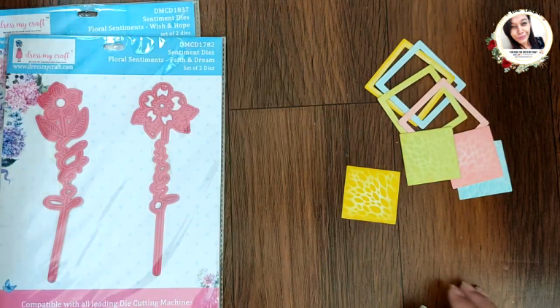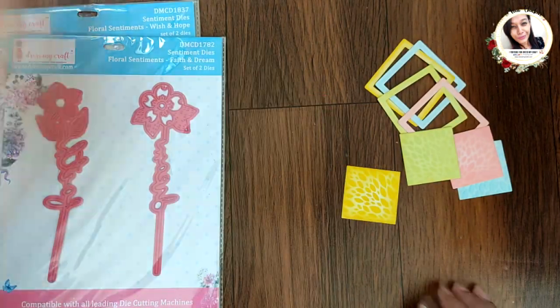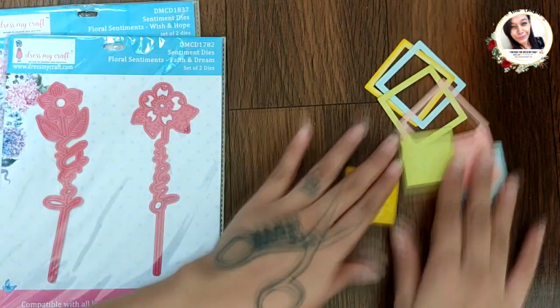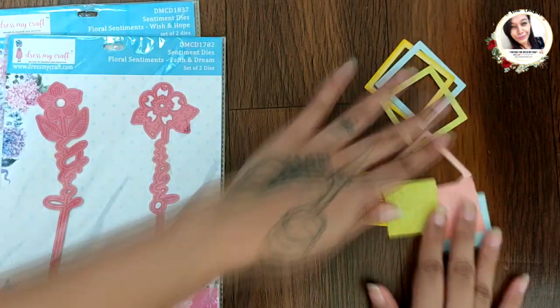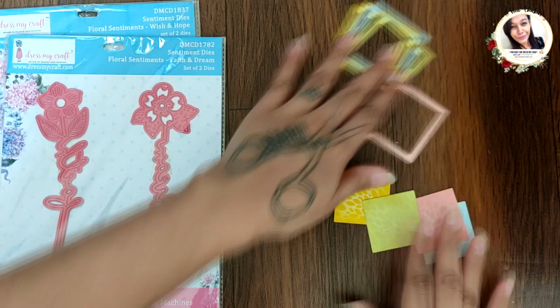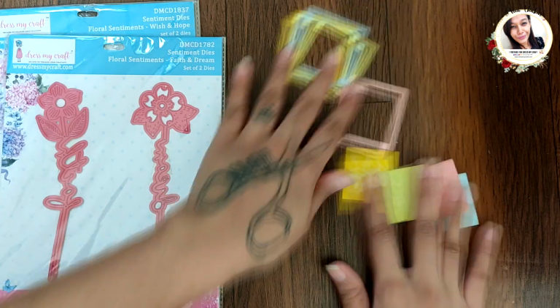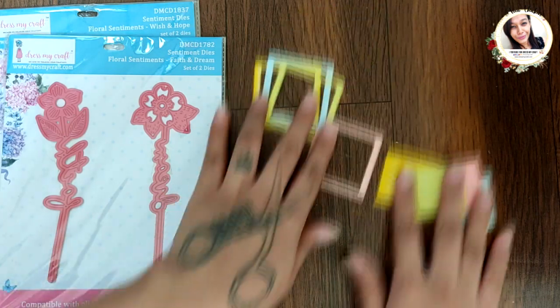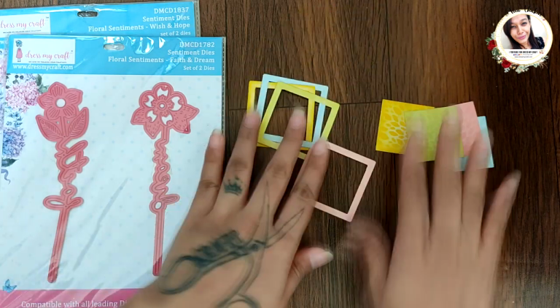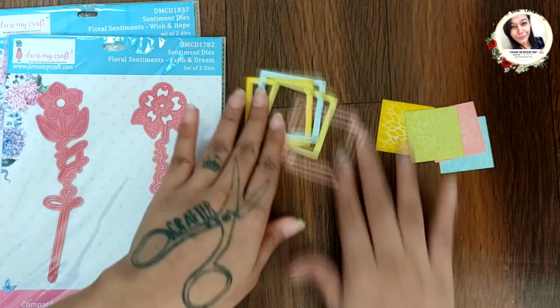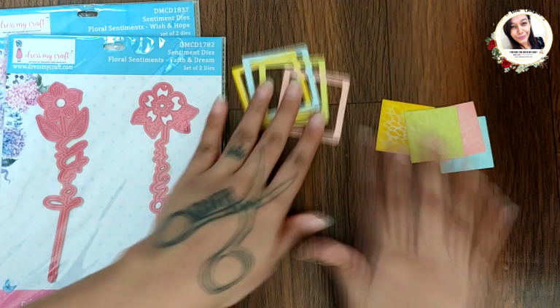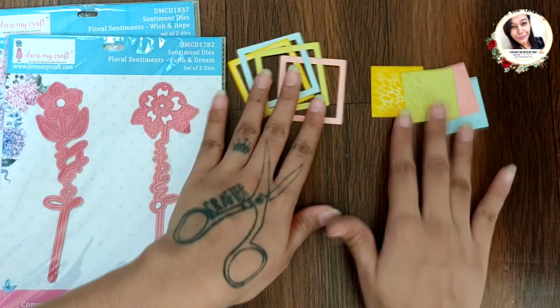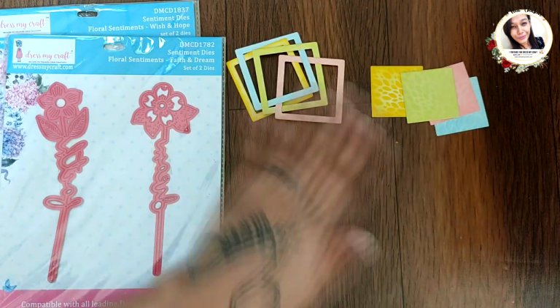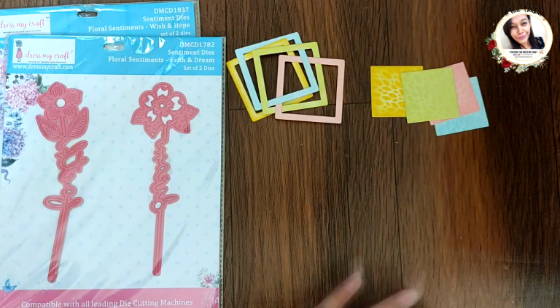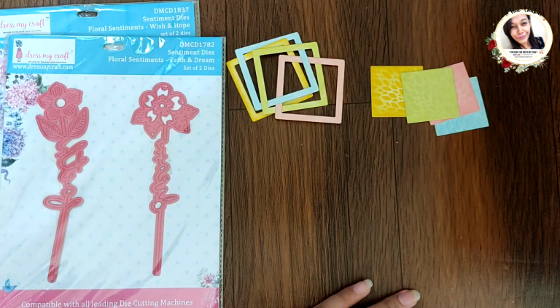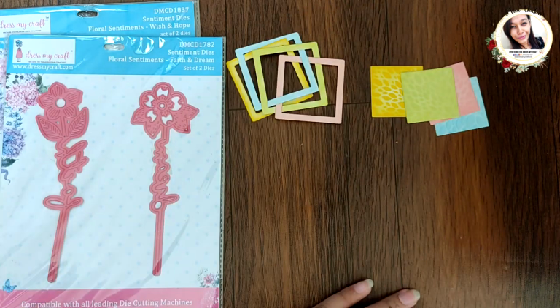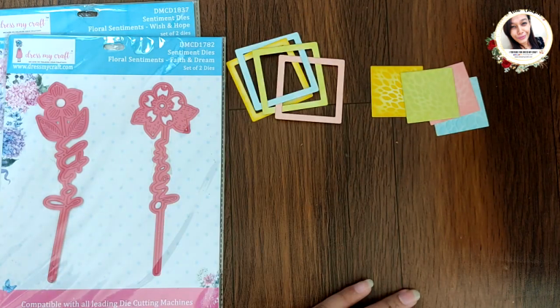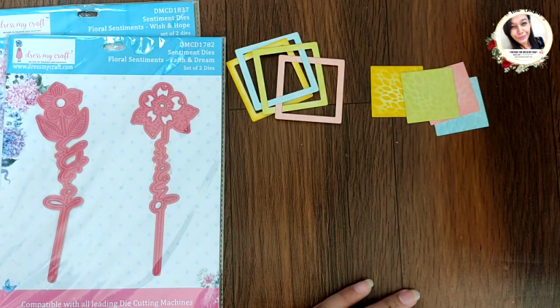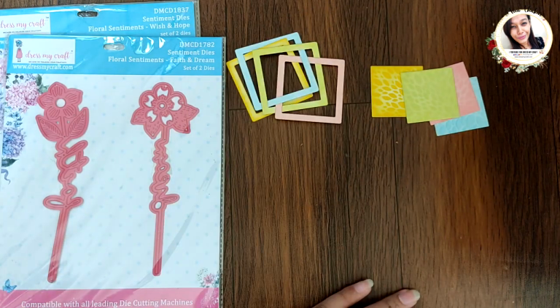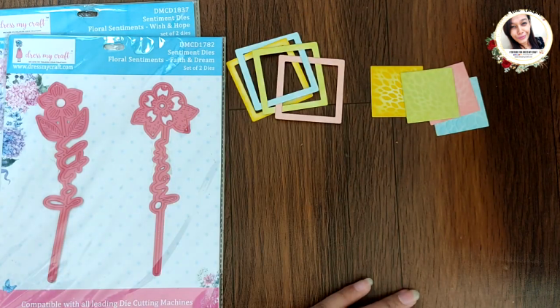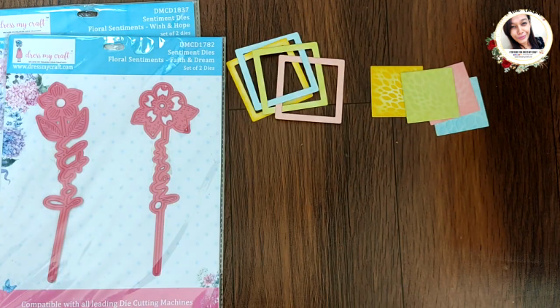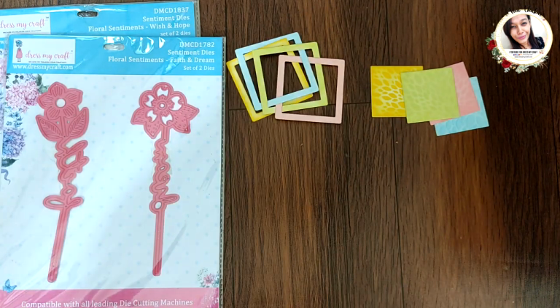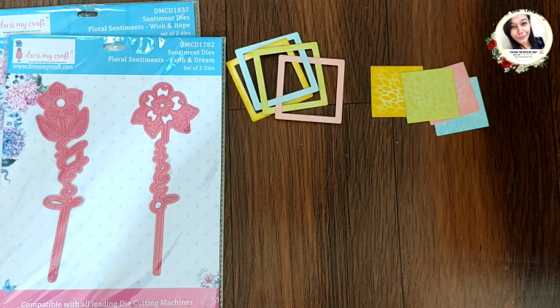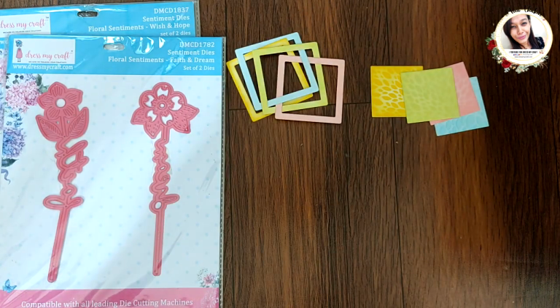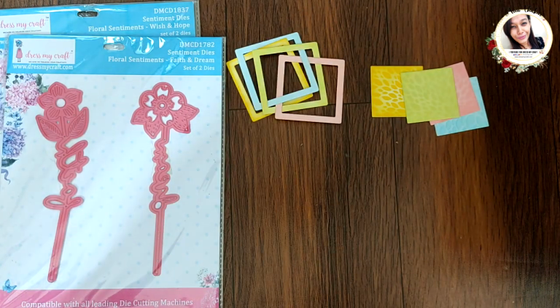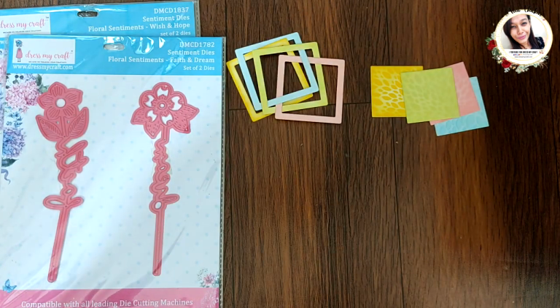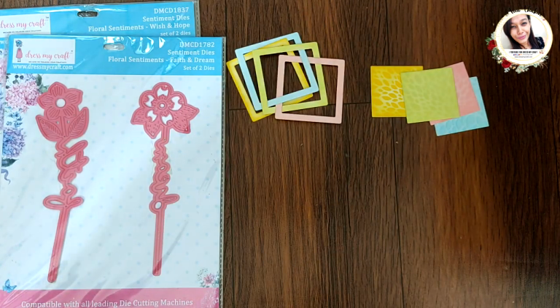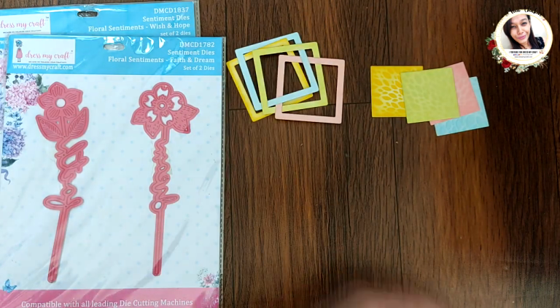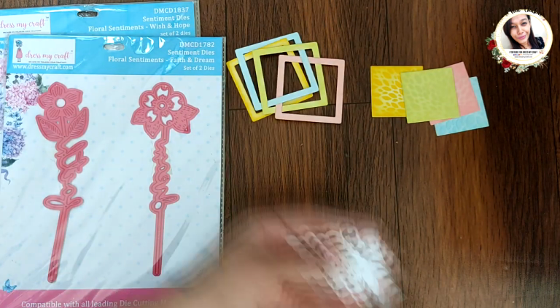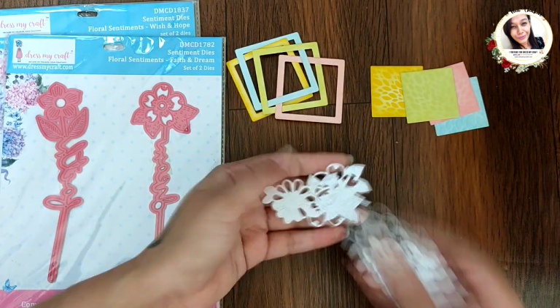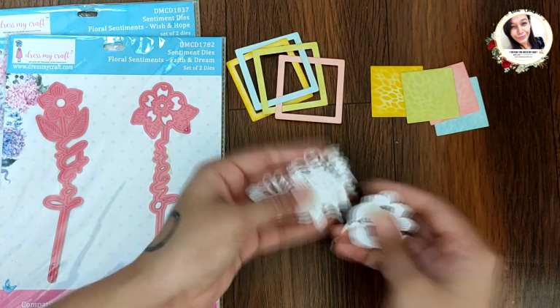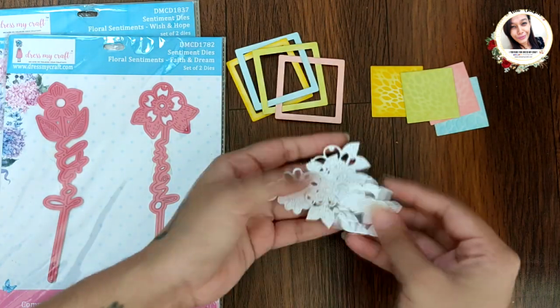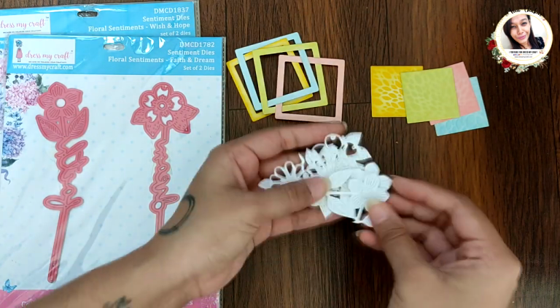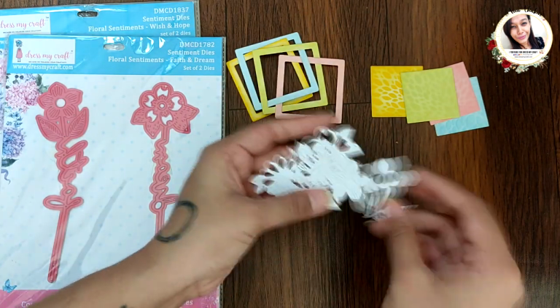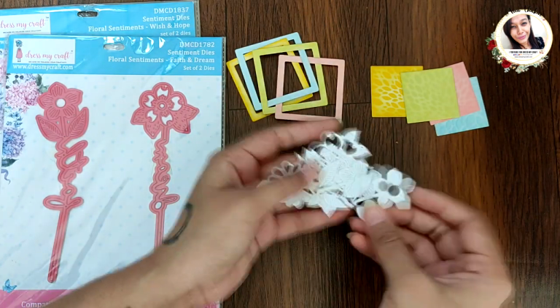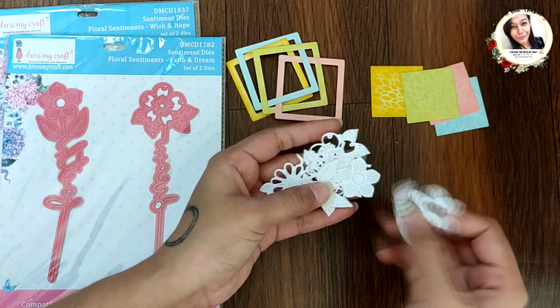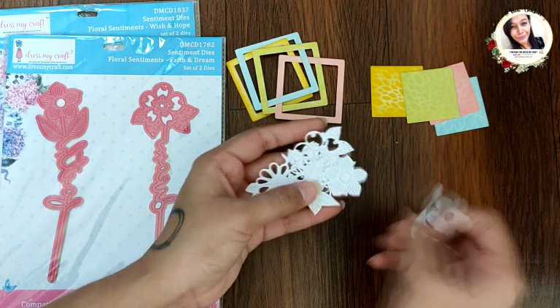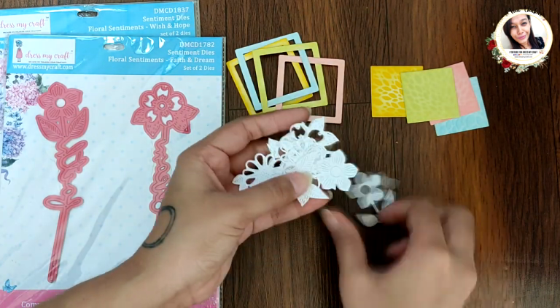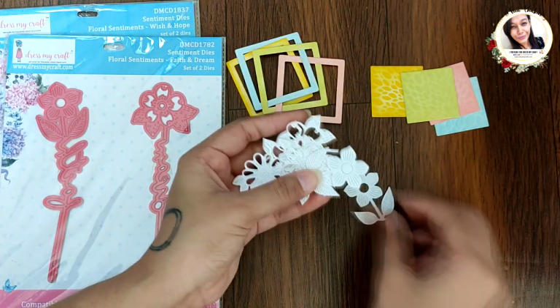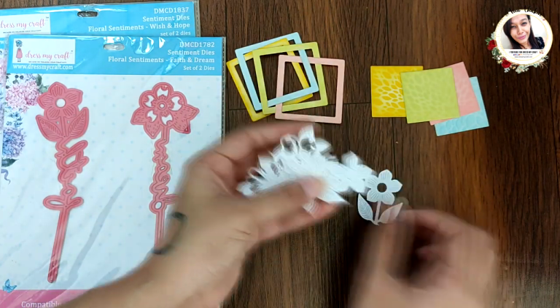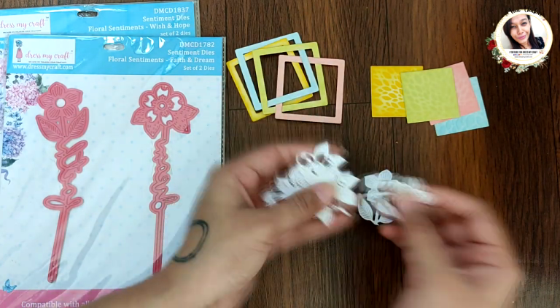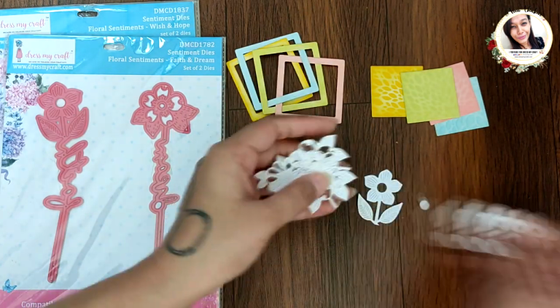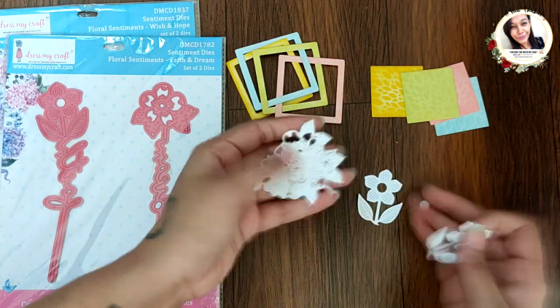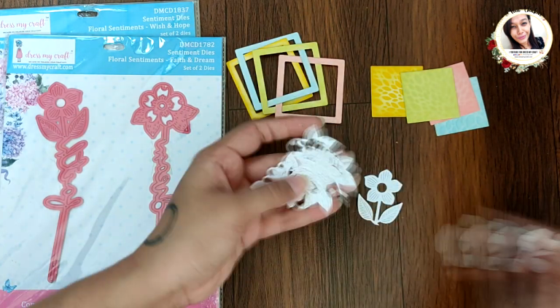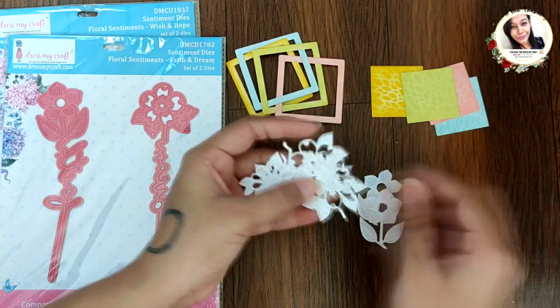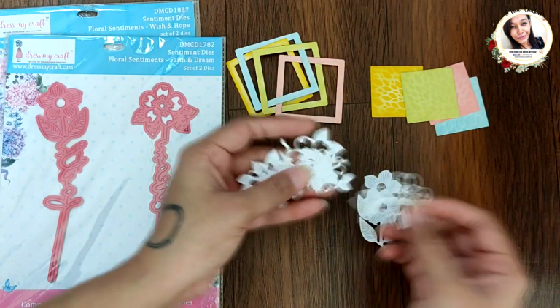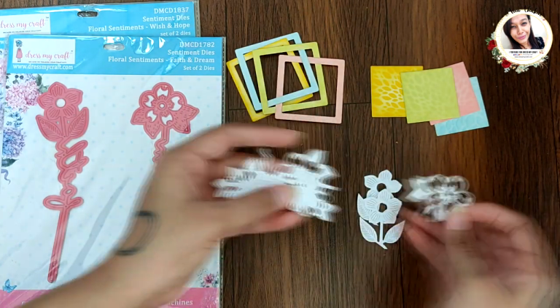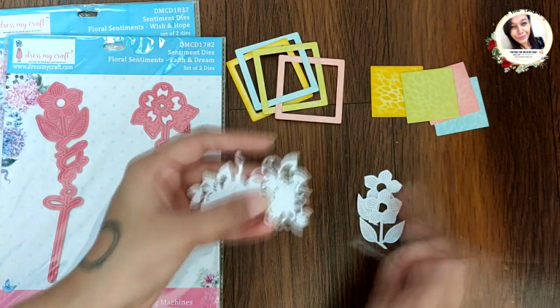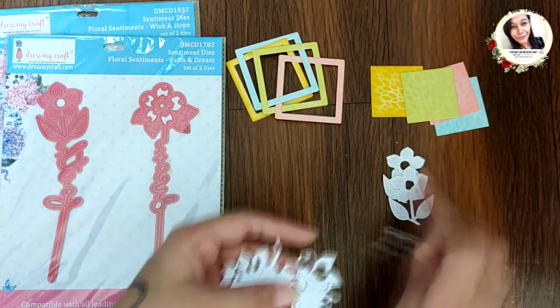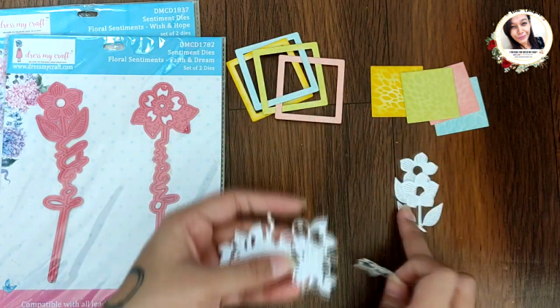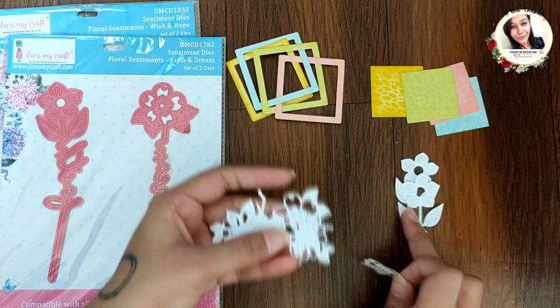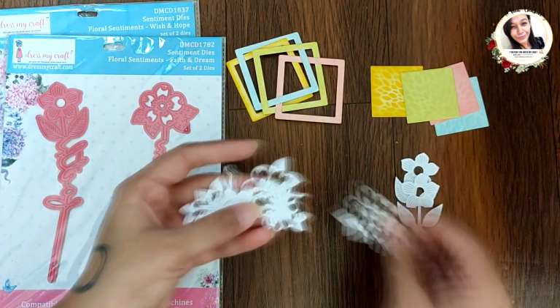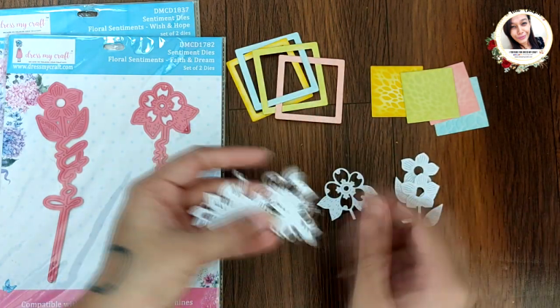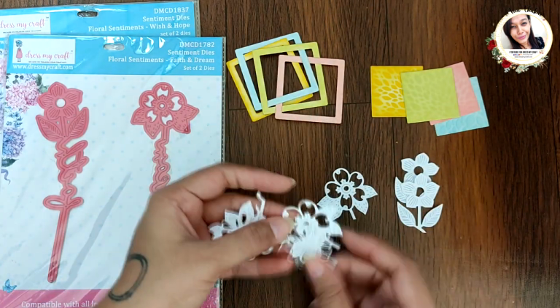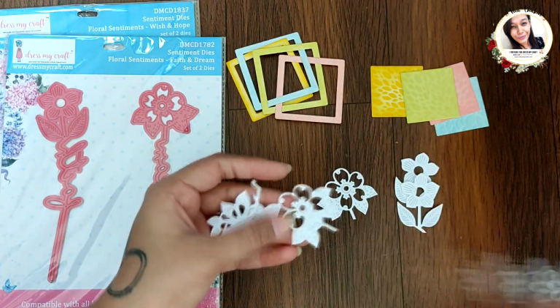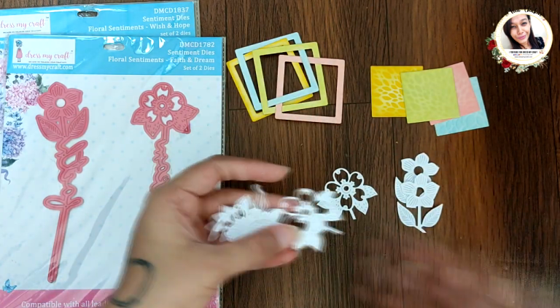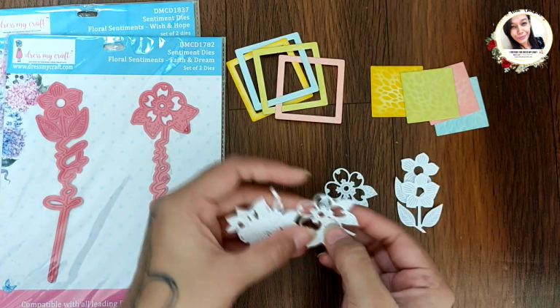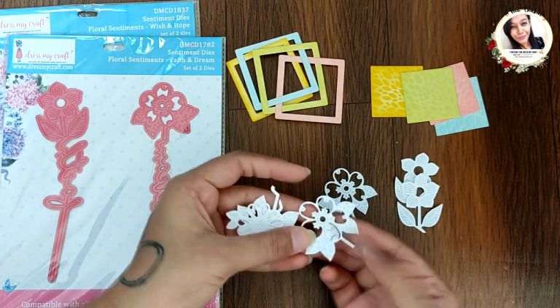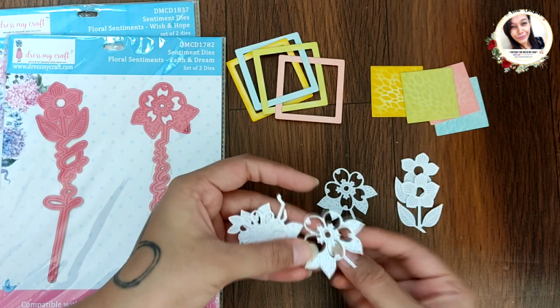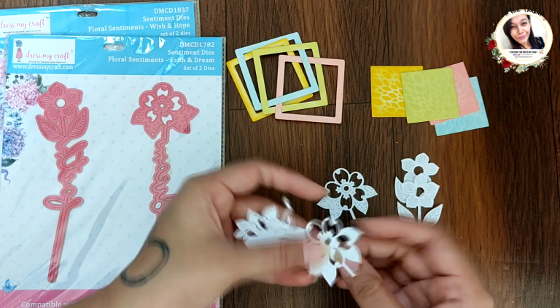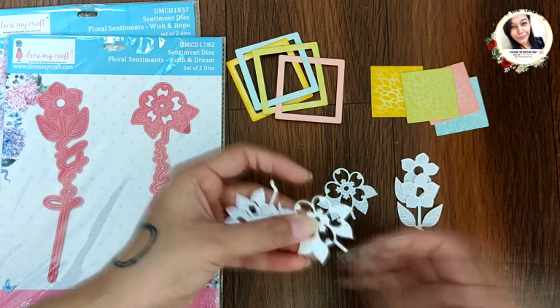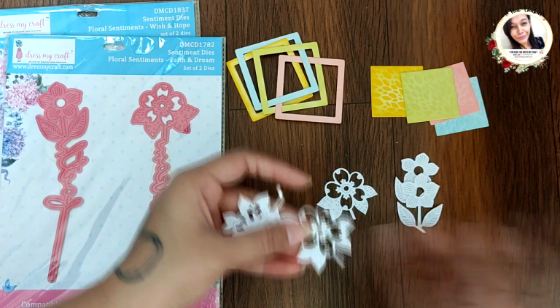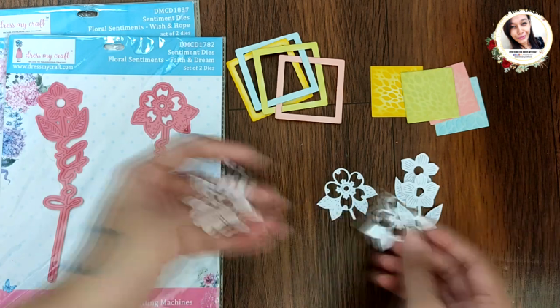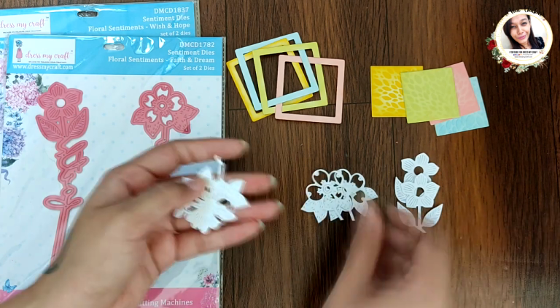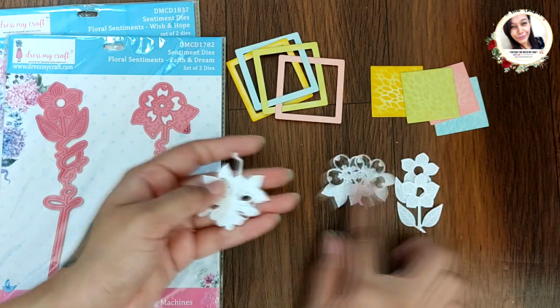Here I have two die cuts of all the flowers in white cardstock, adhering them first together.